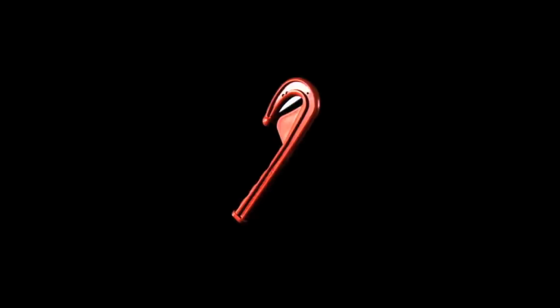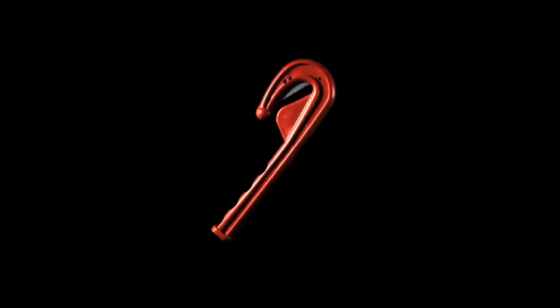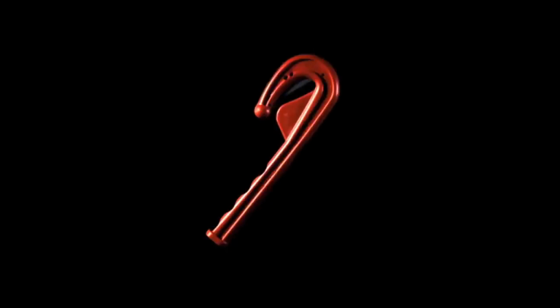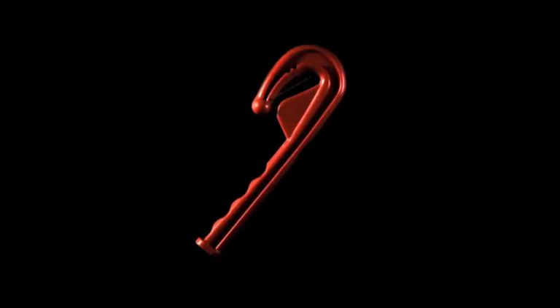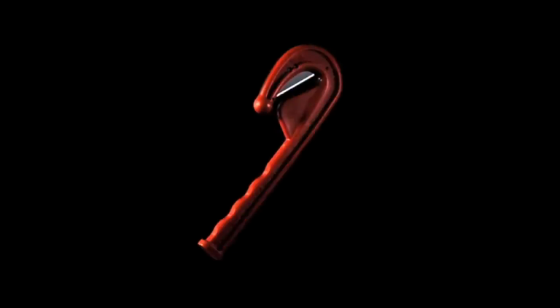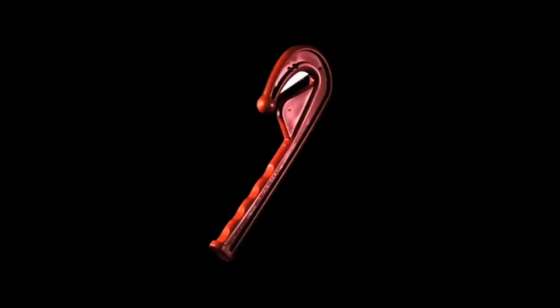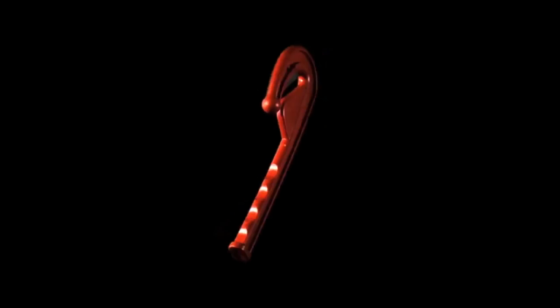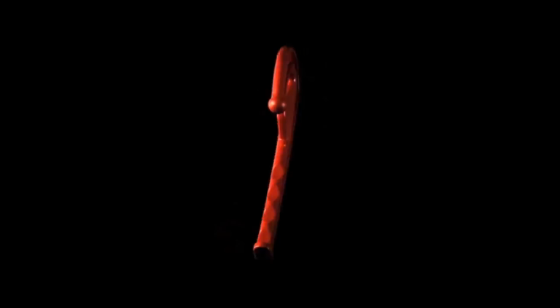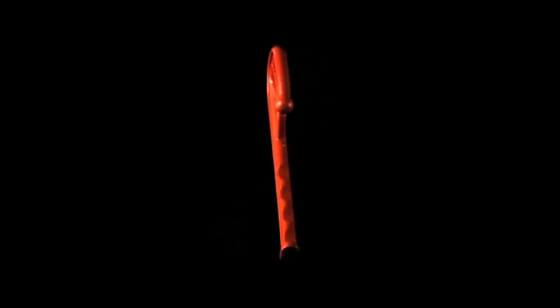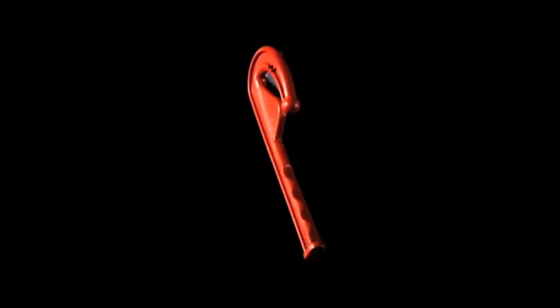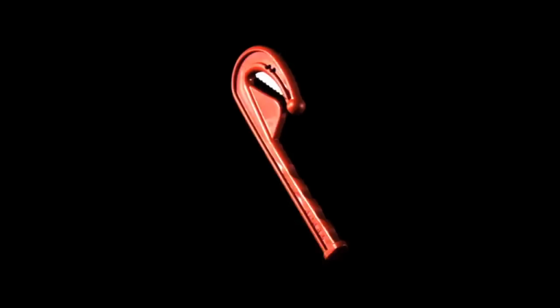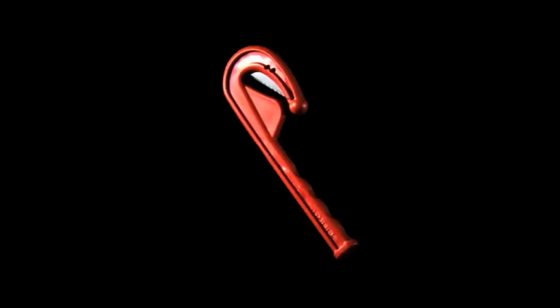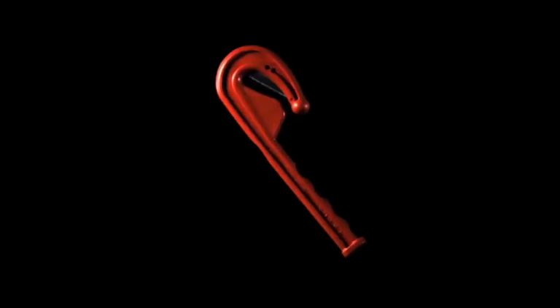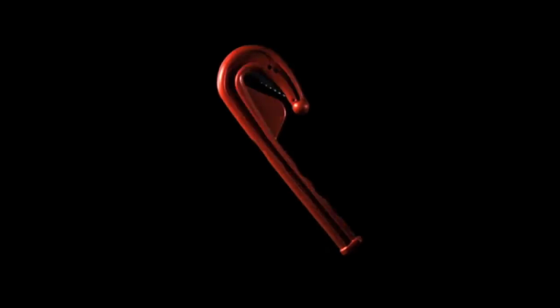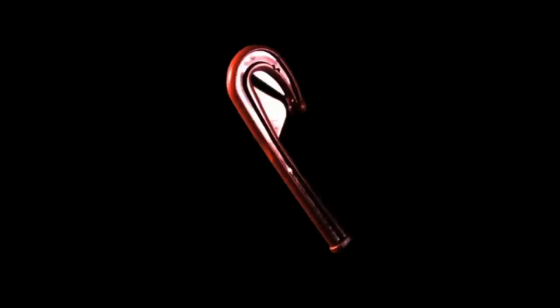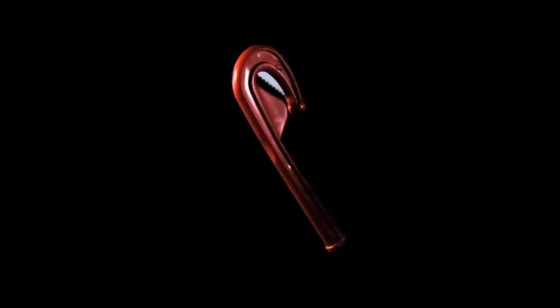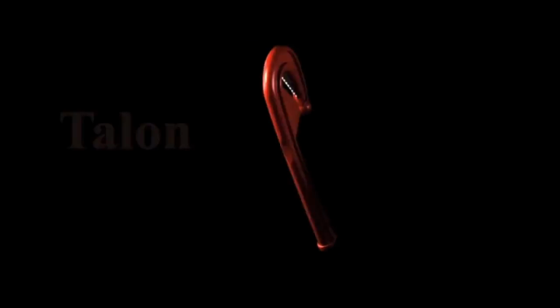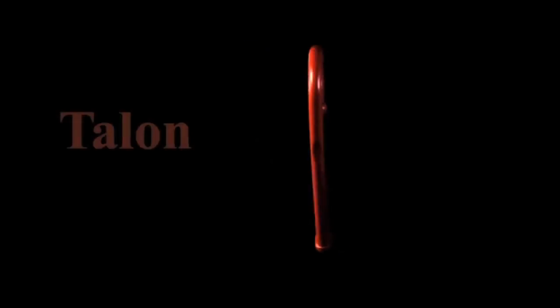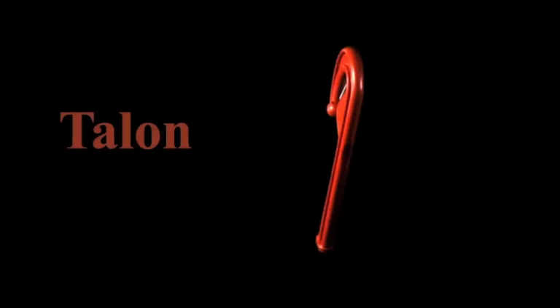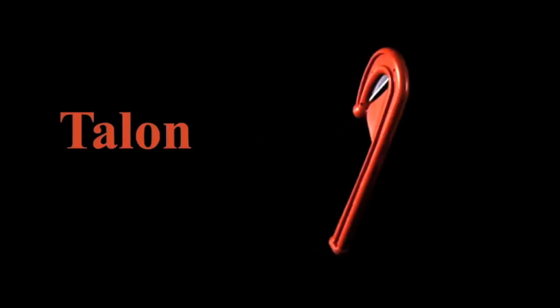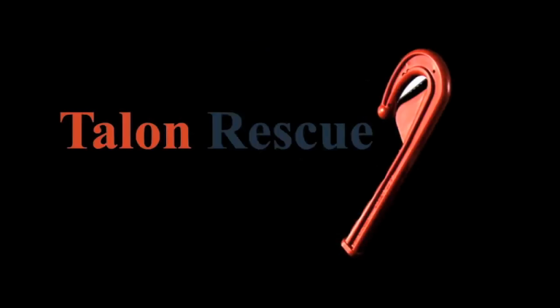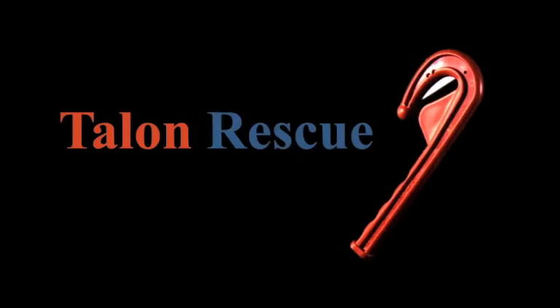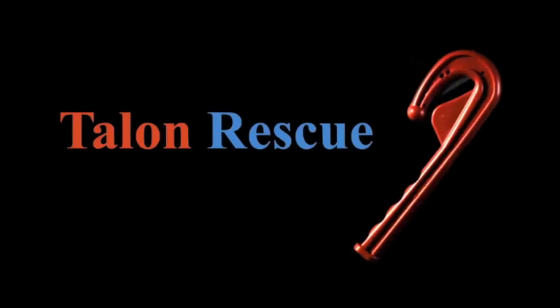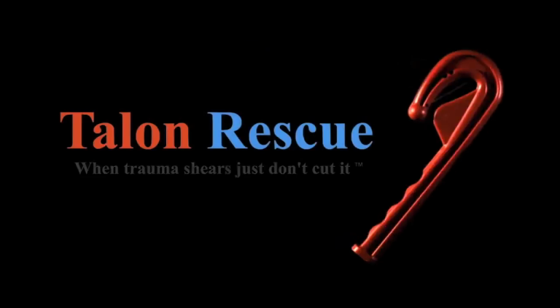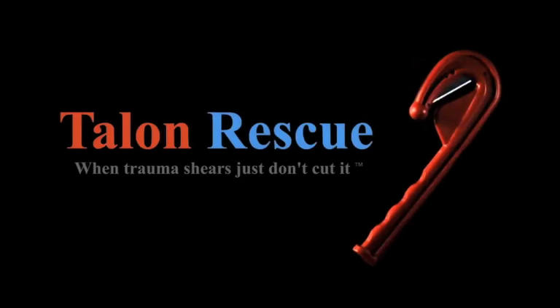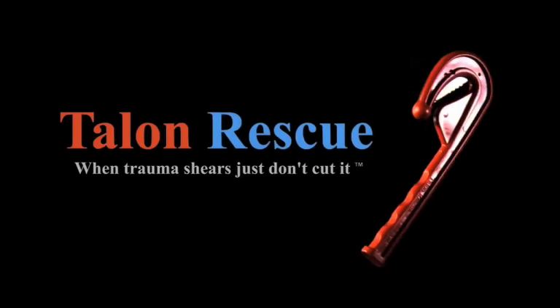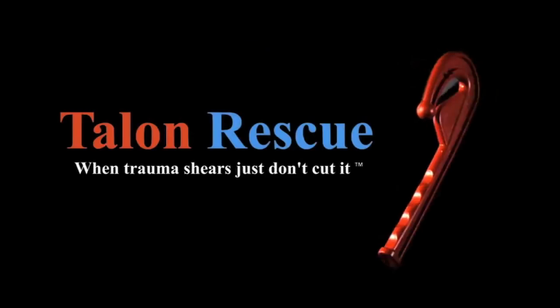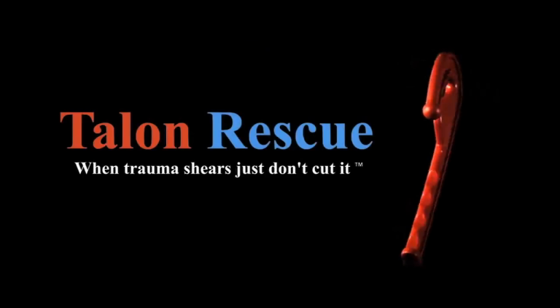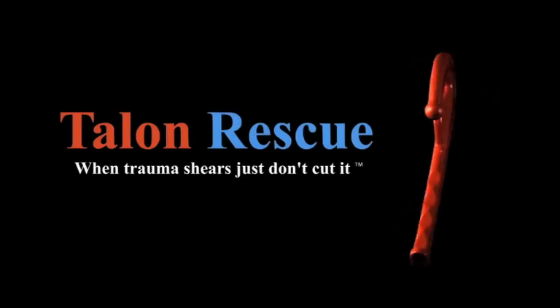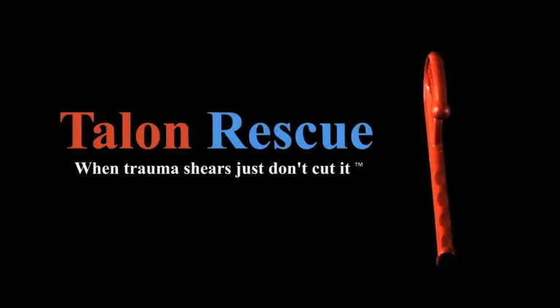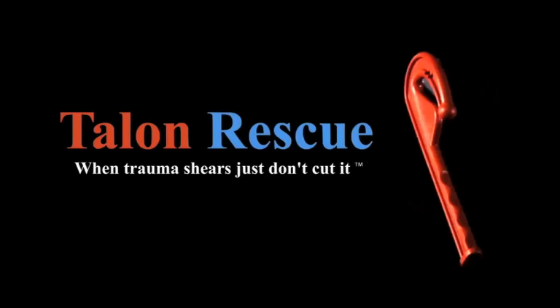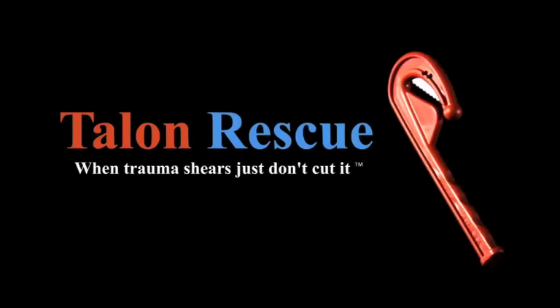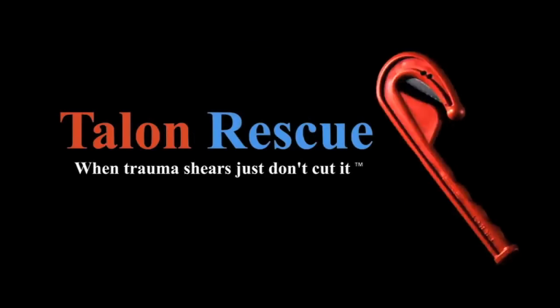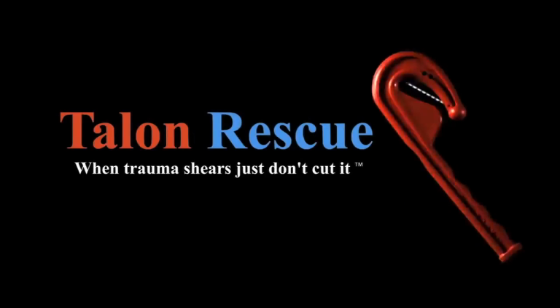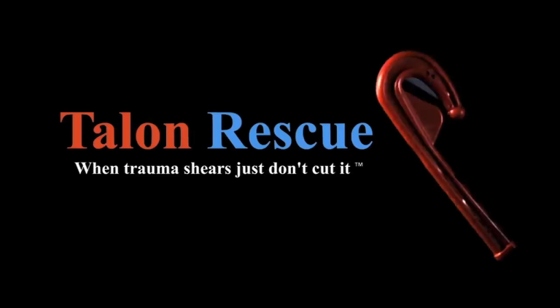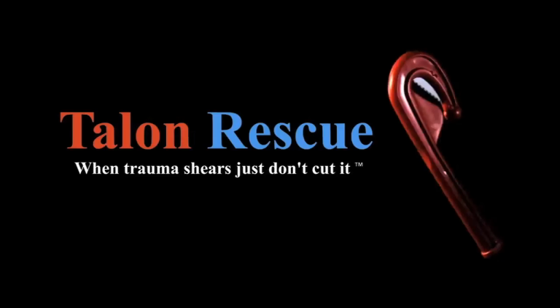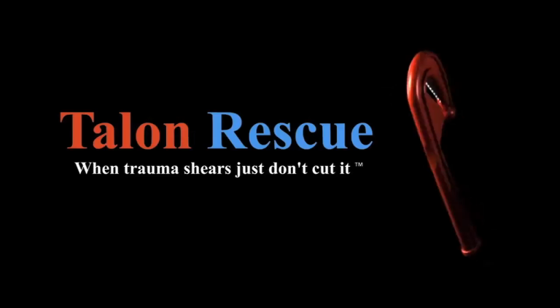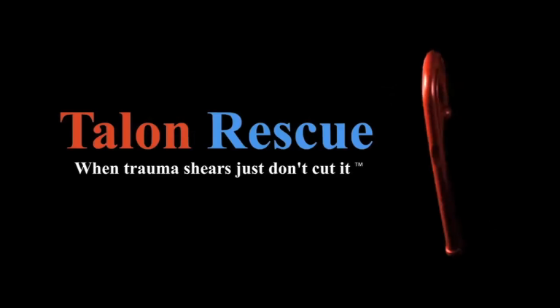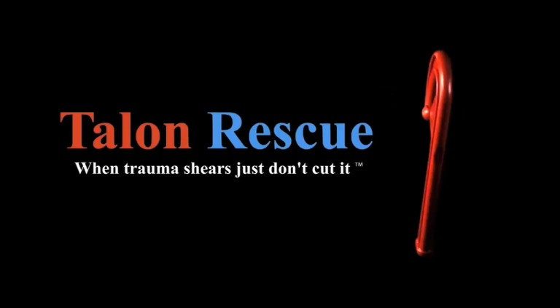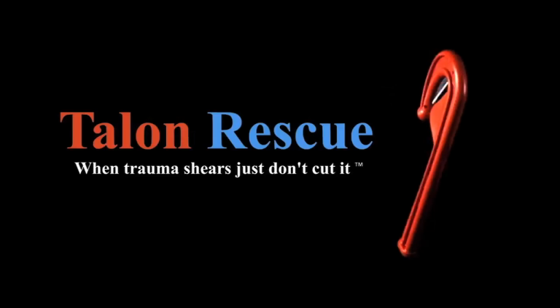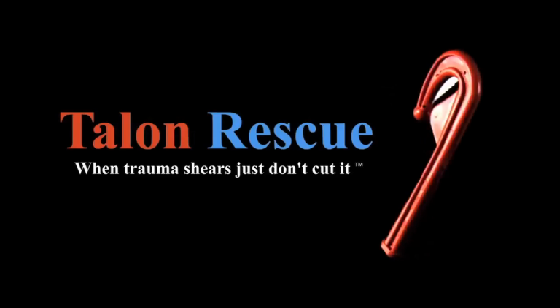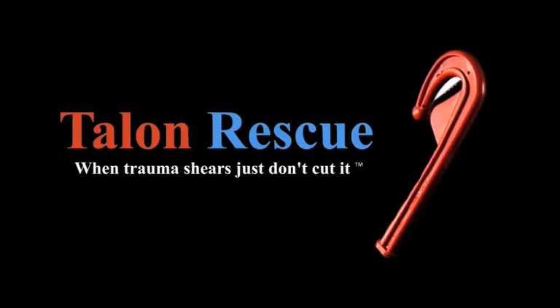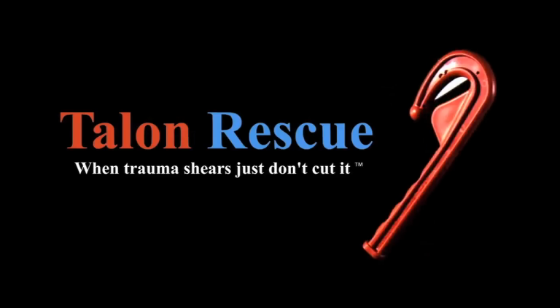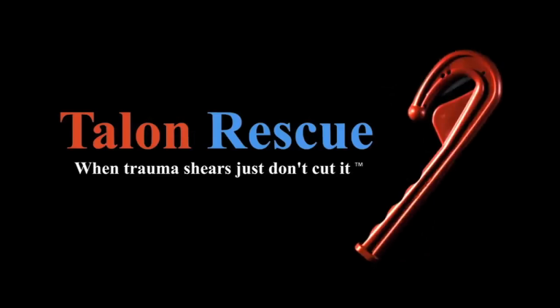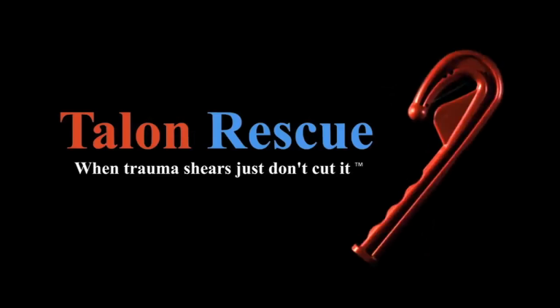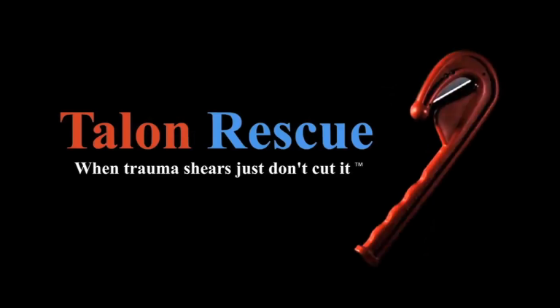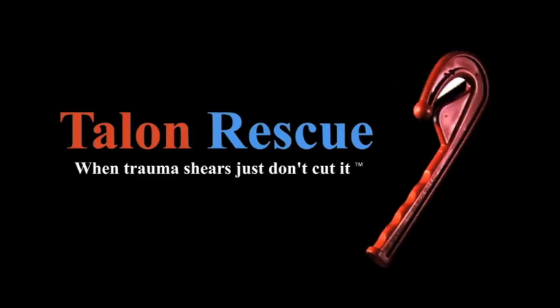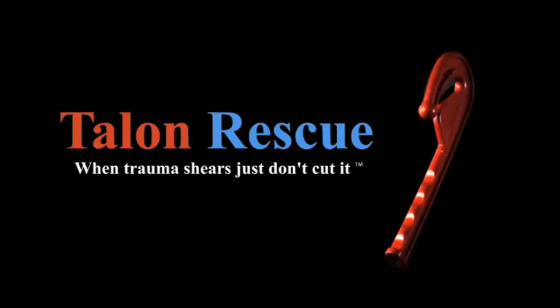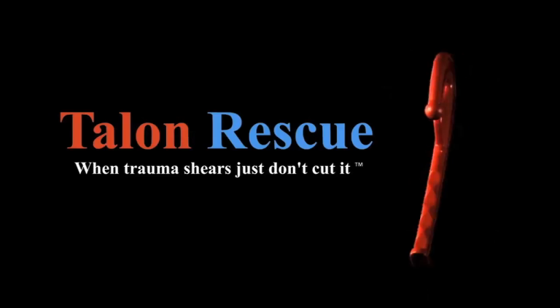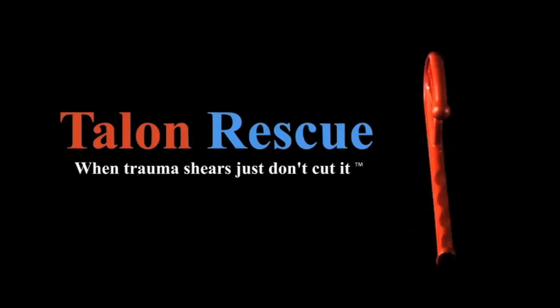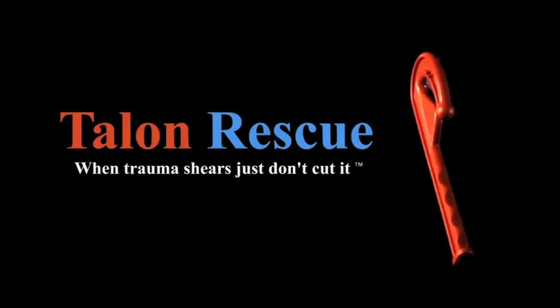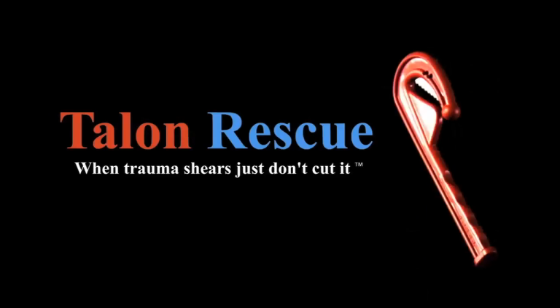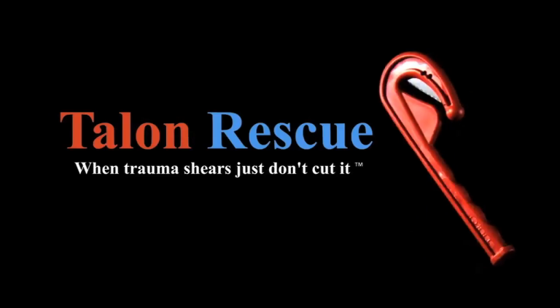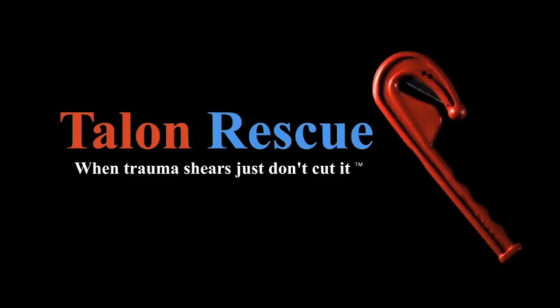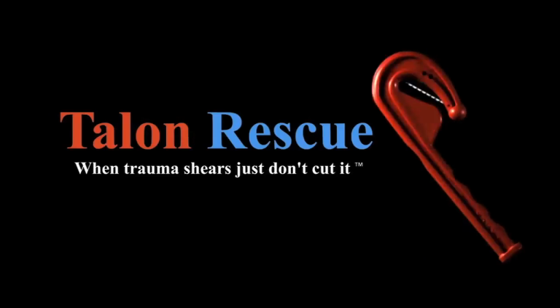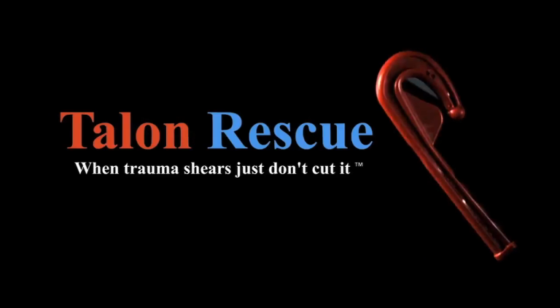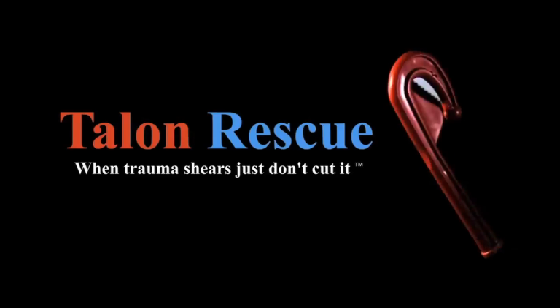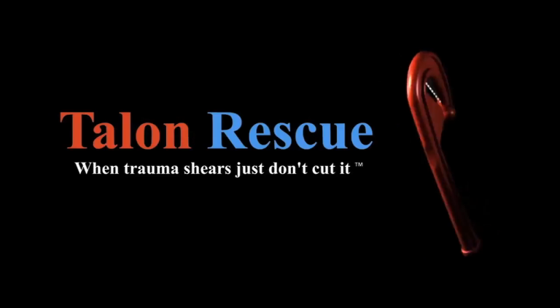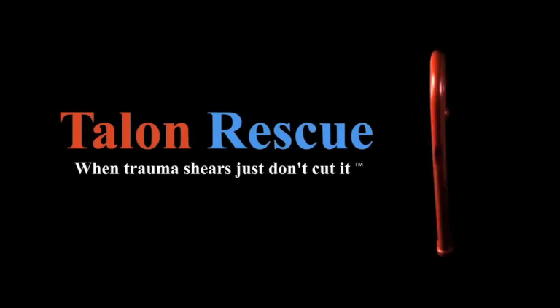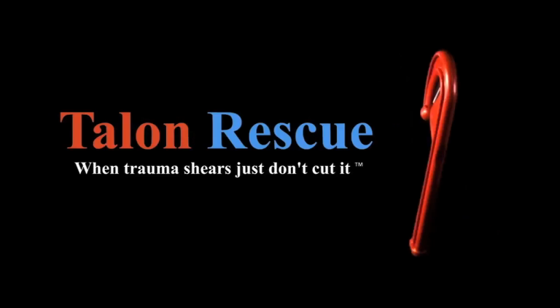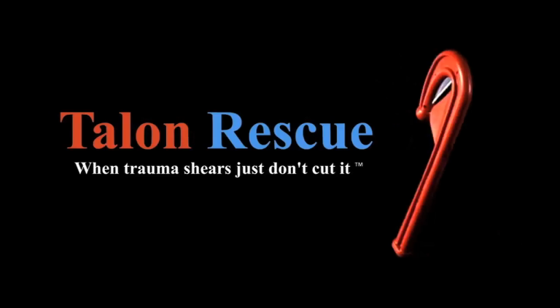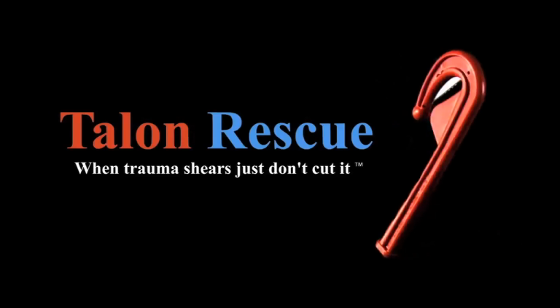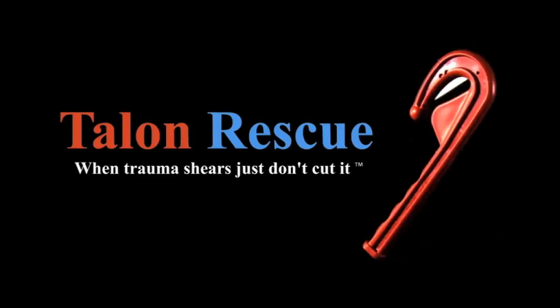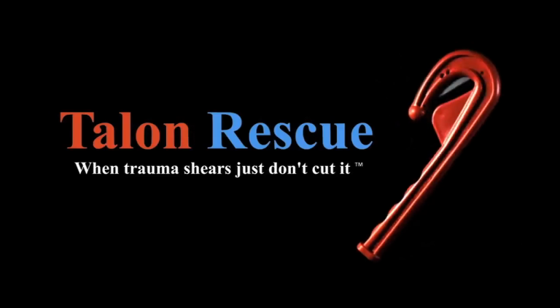Thank you for checking out The Trek, Talon Rescue's Emergency Clothing Knife. Here are a few tips in order to get the most out of your new EMS tool.